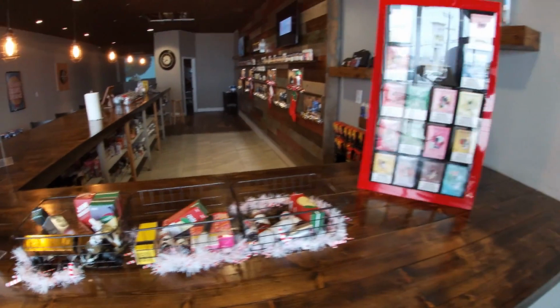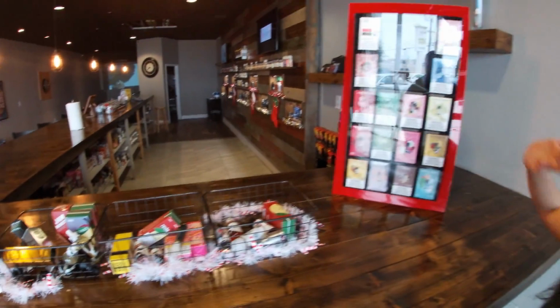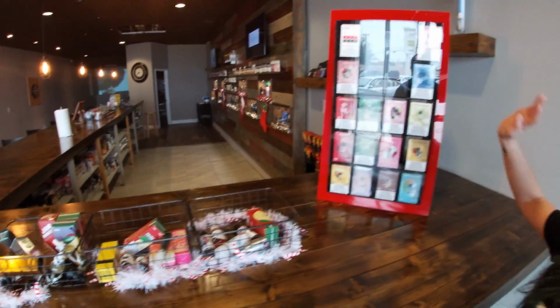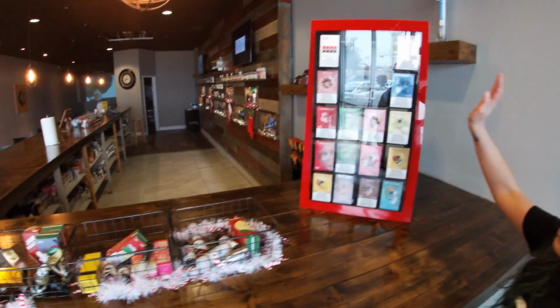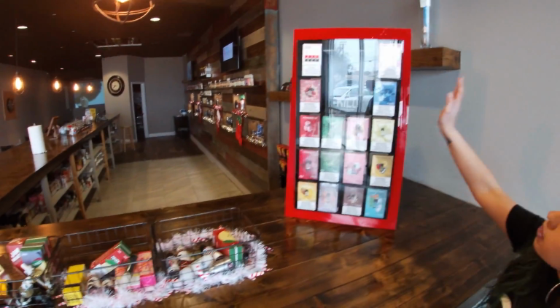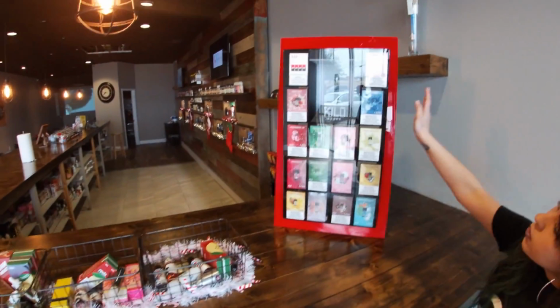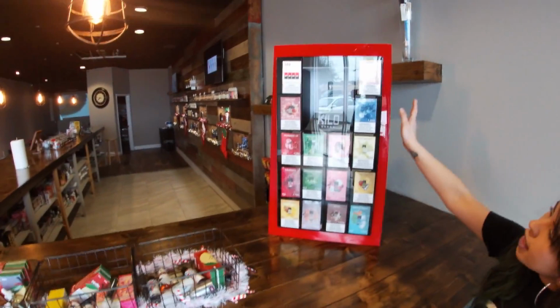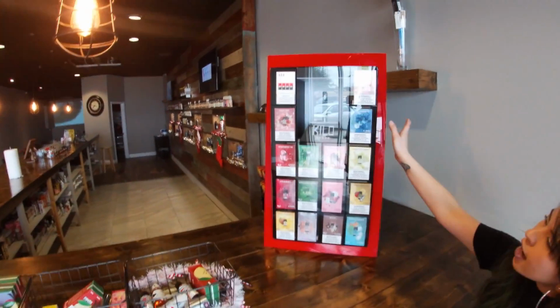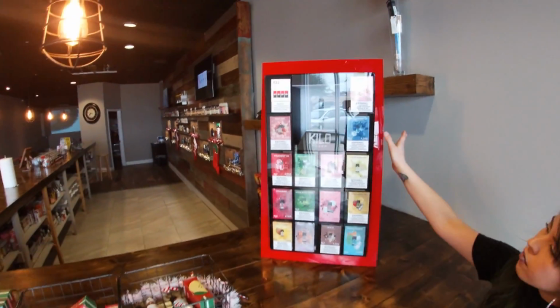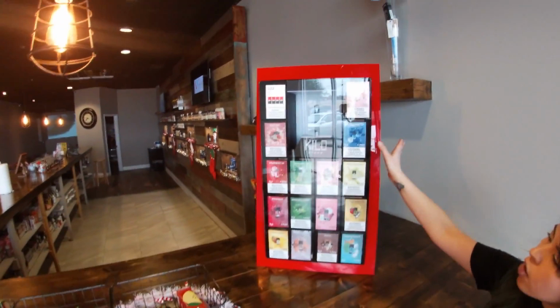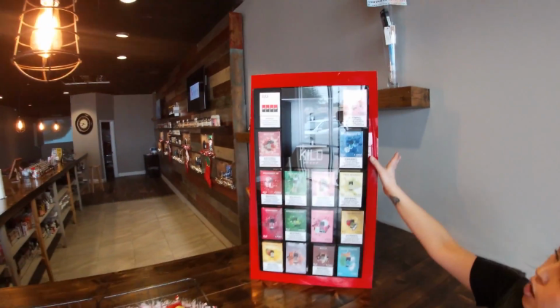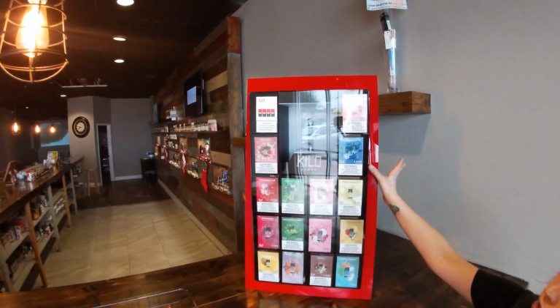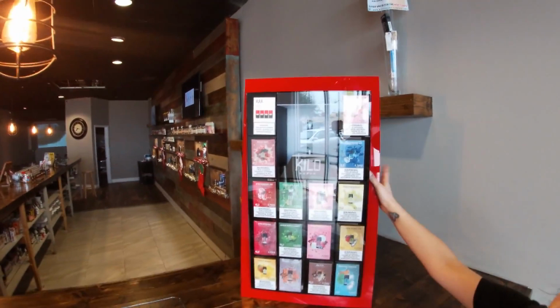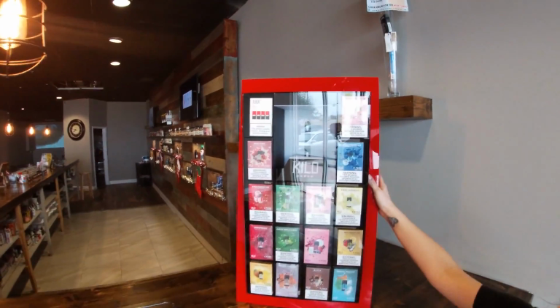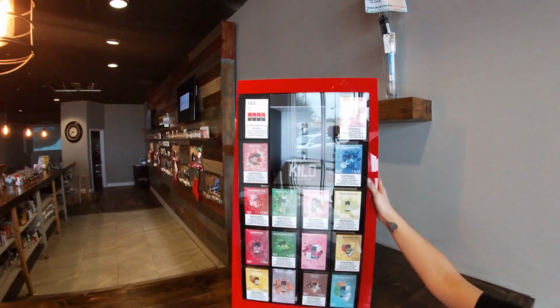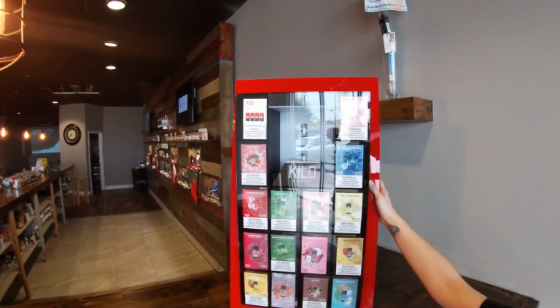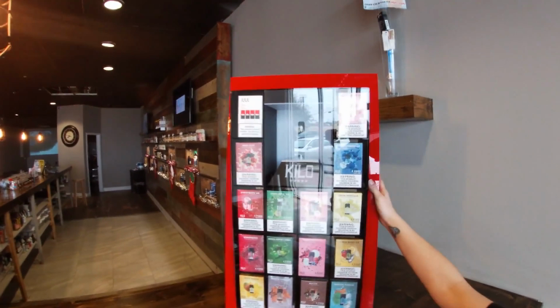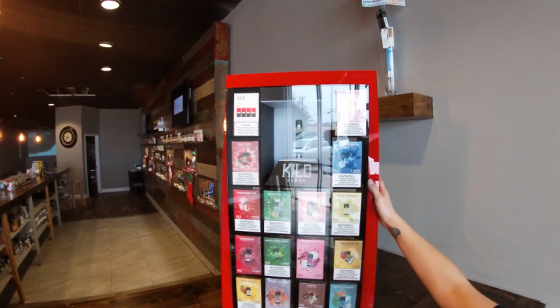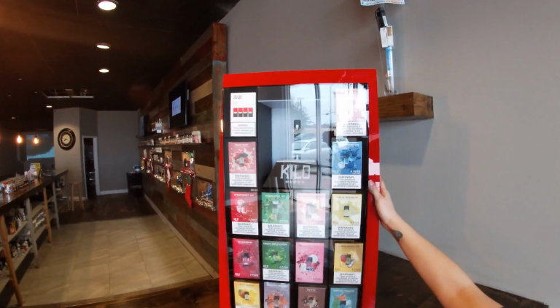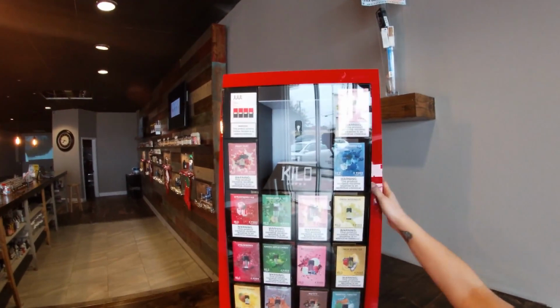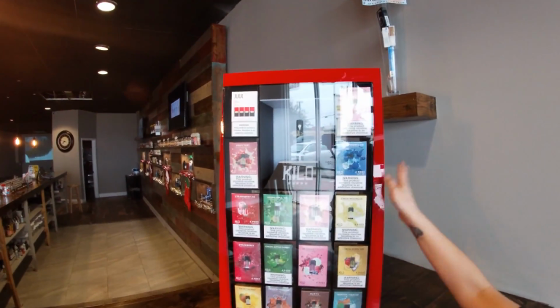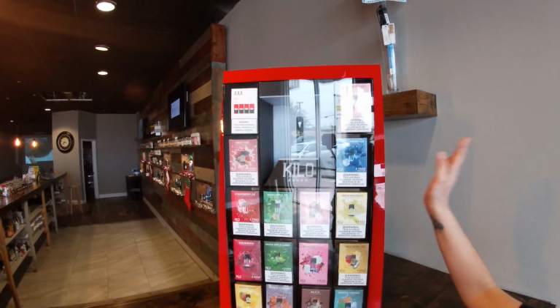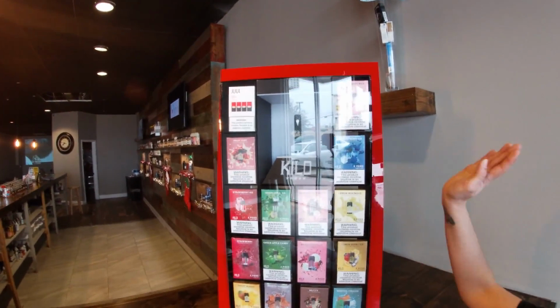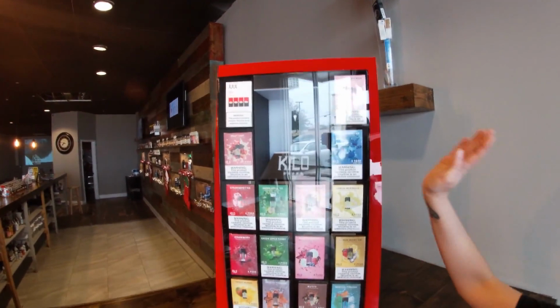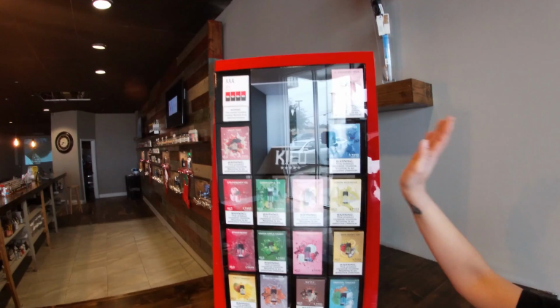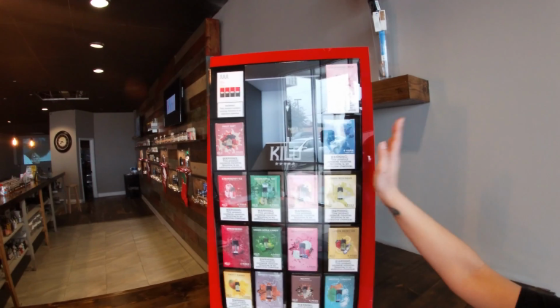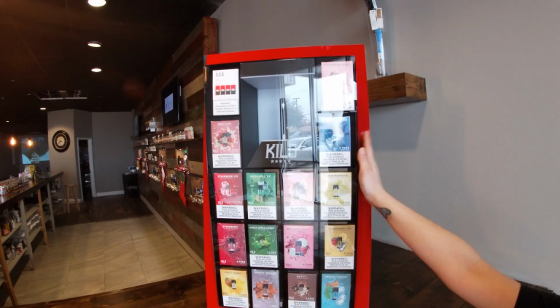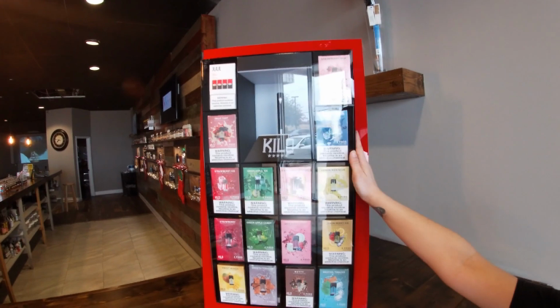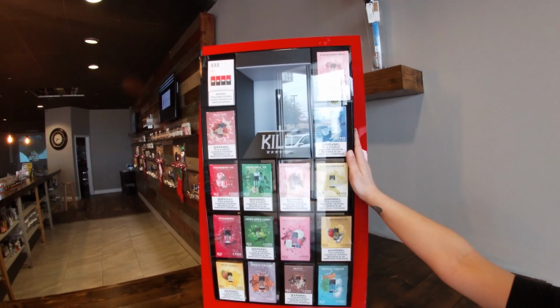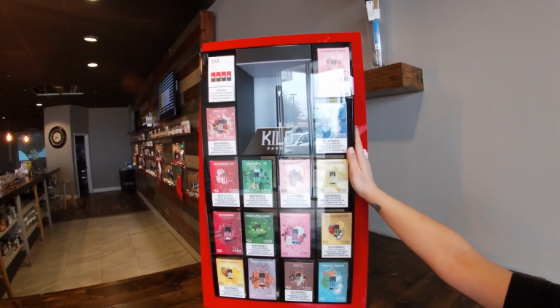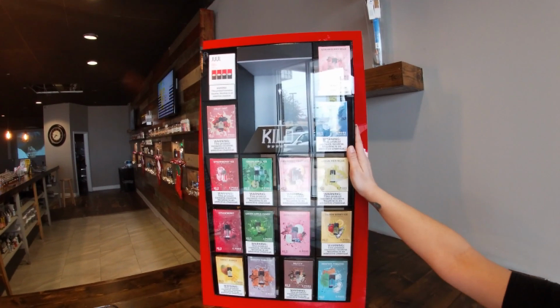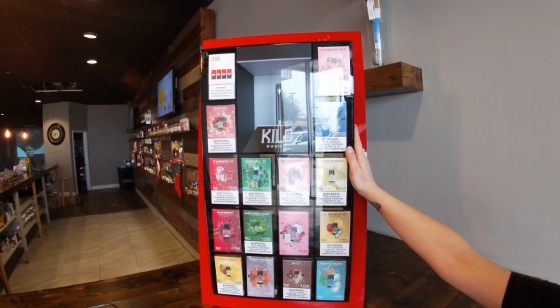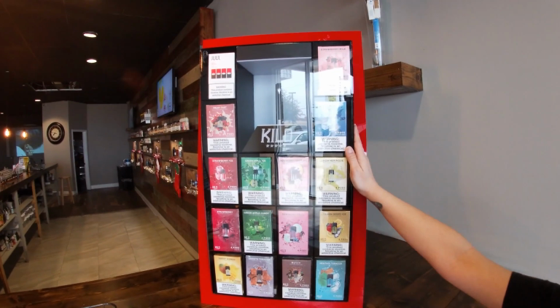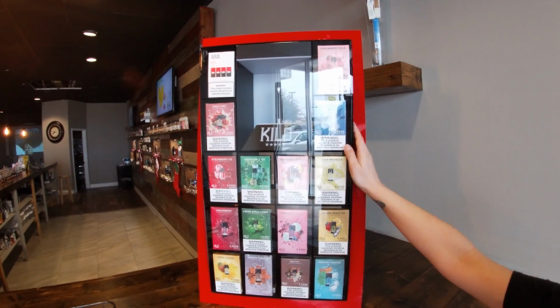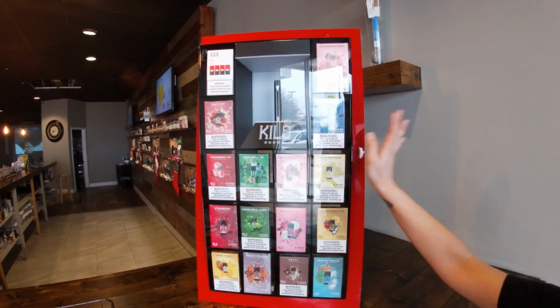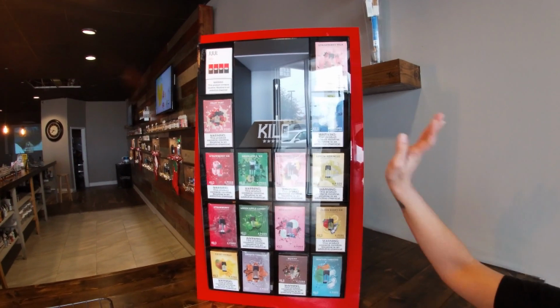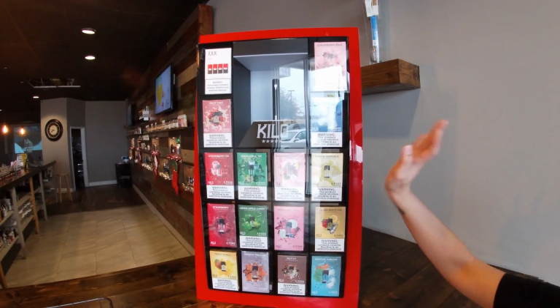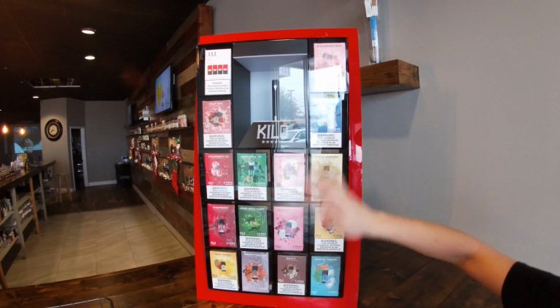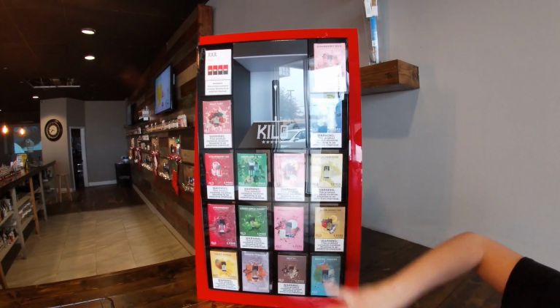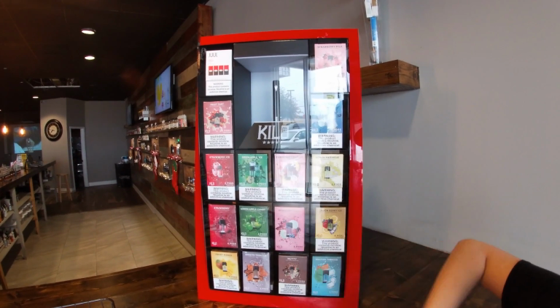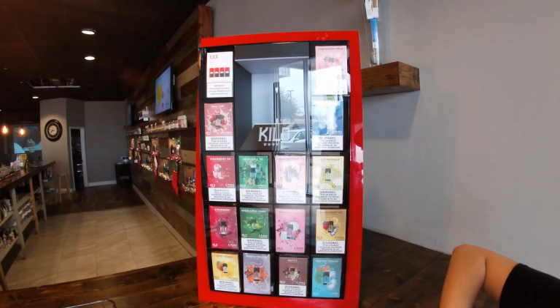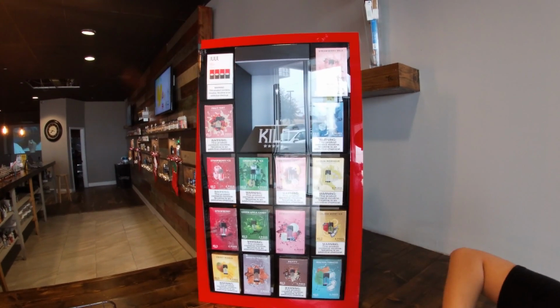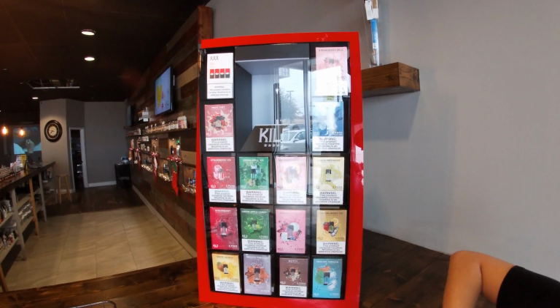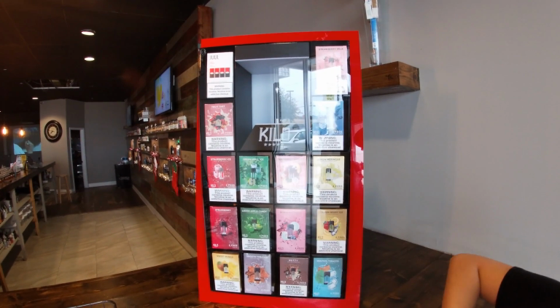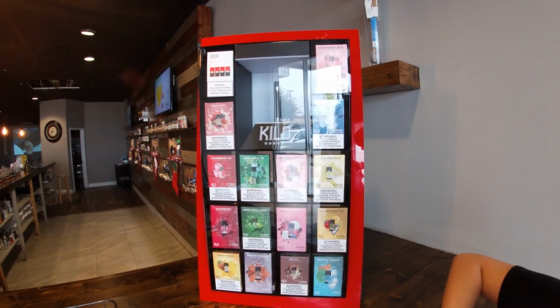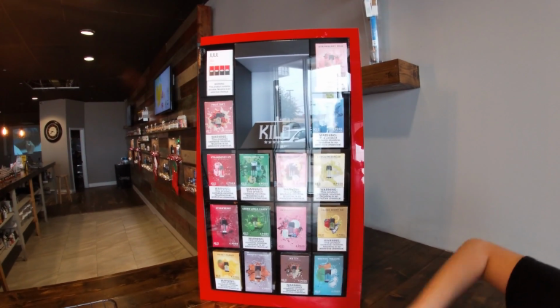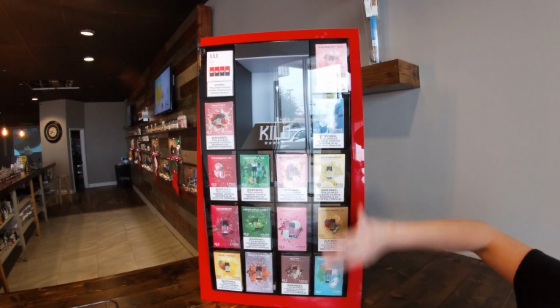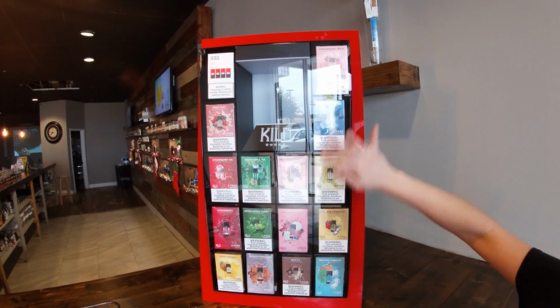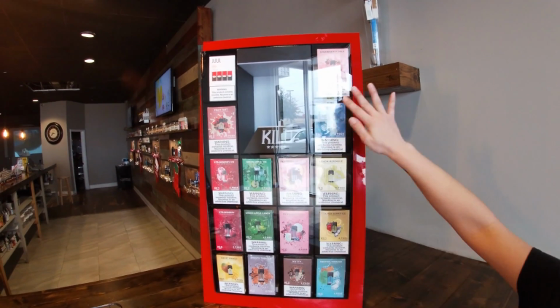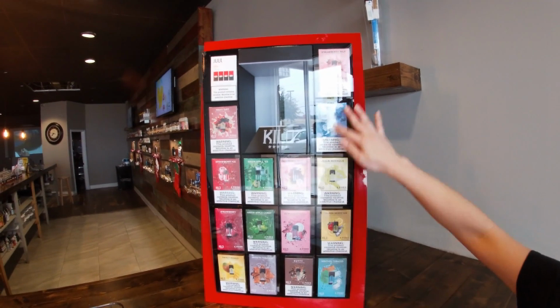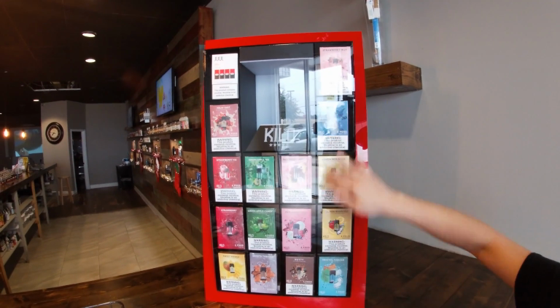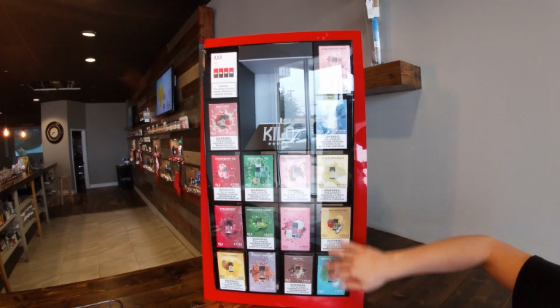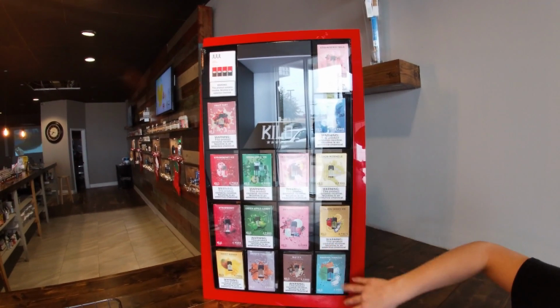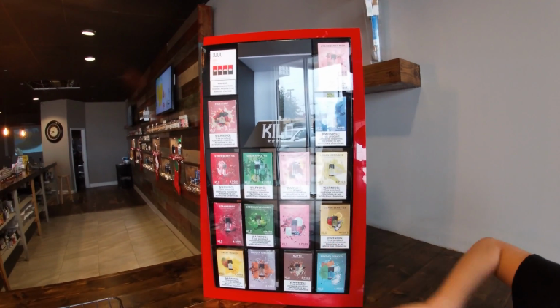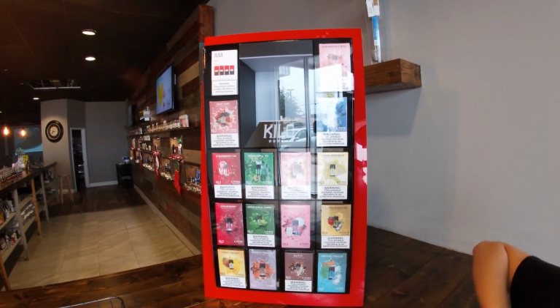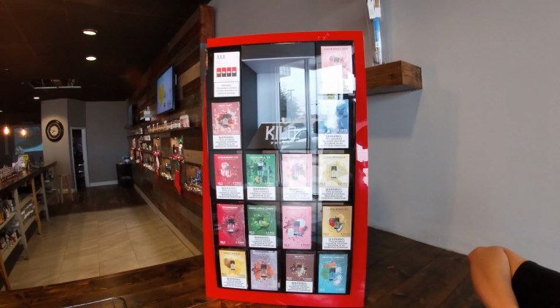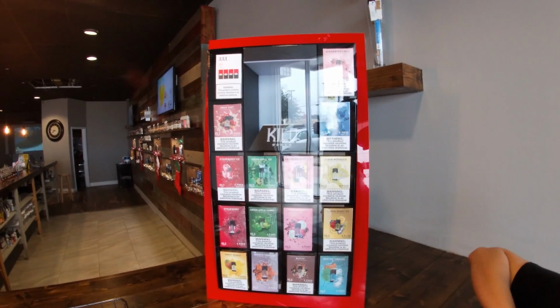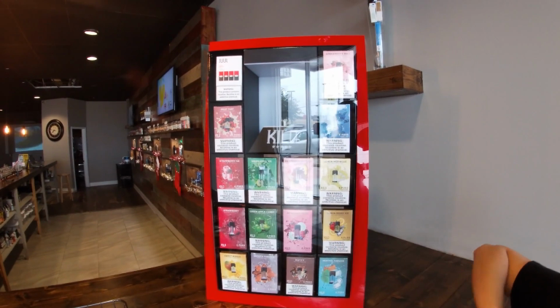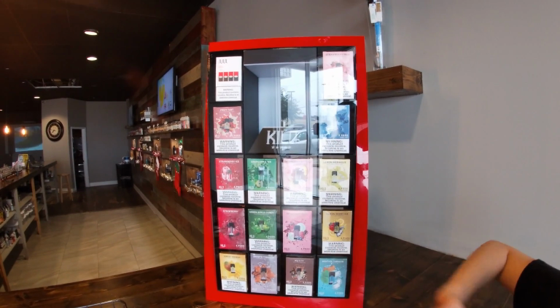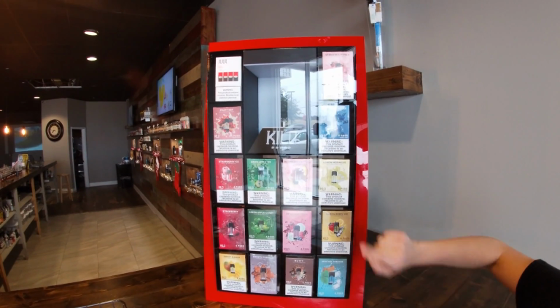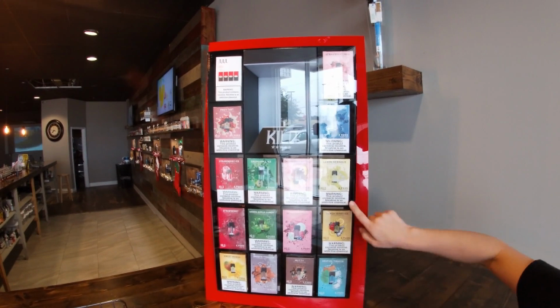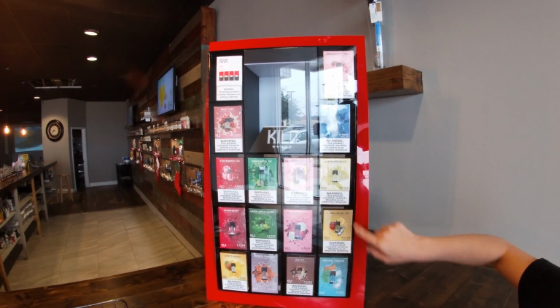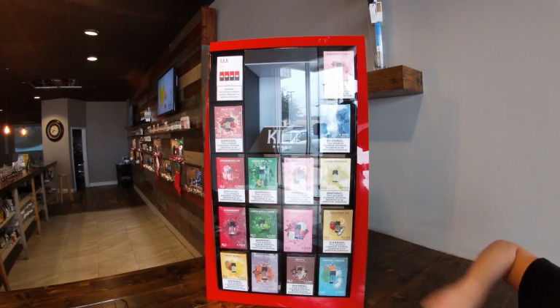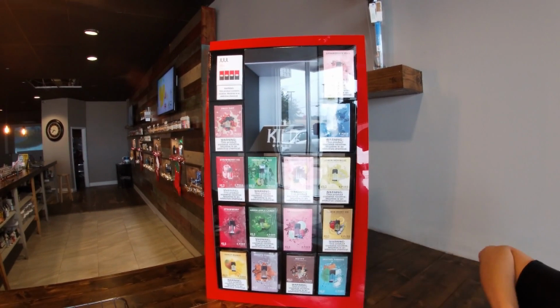Over here we have our Kilo system. This is a good starter device, becoming more and more popular. We've got lots of different flavors for the pods.